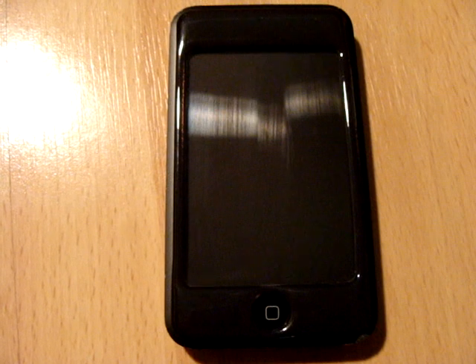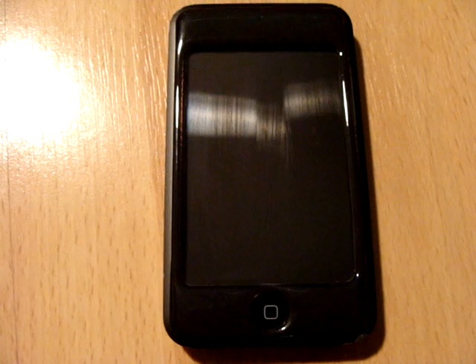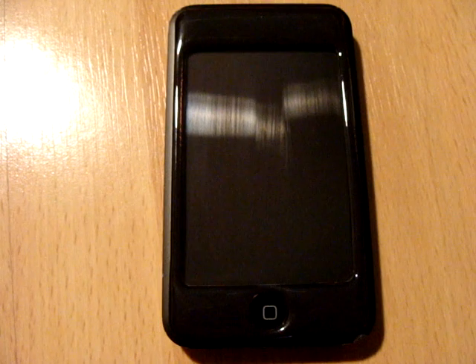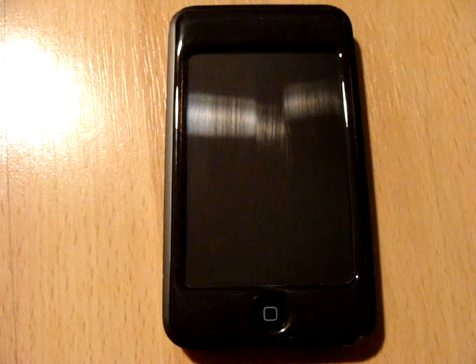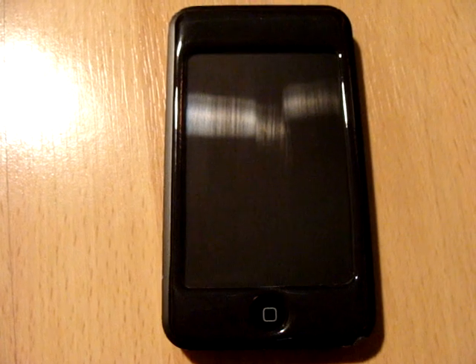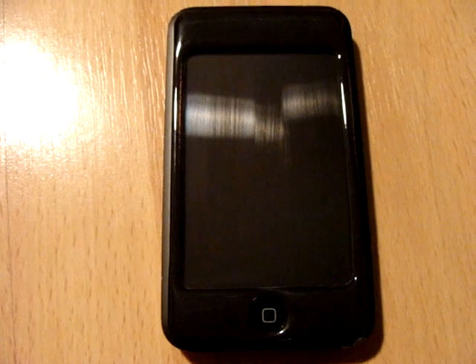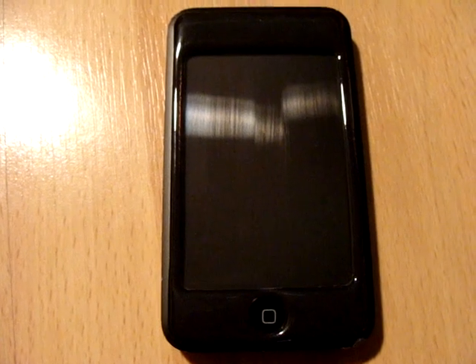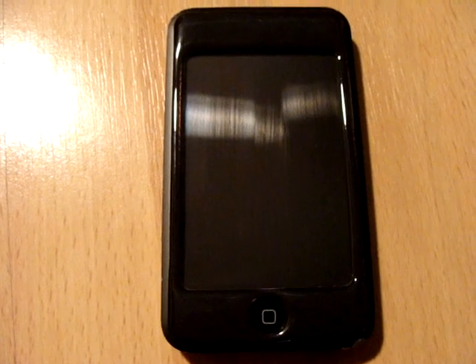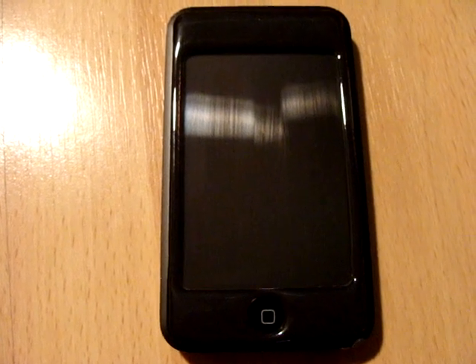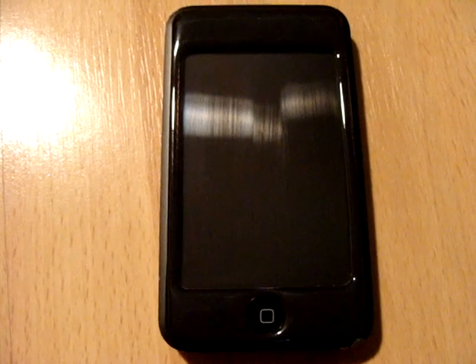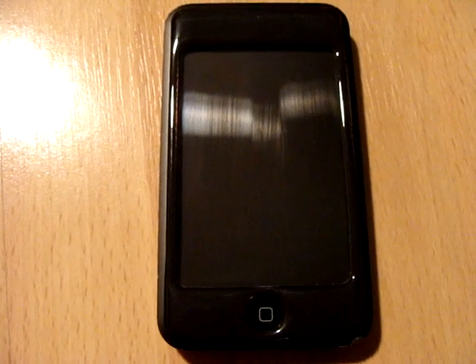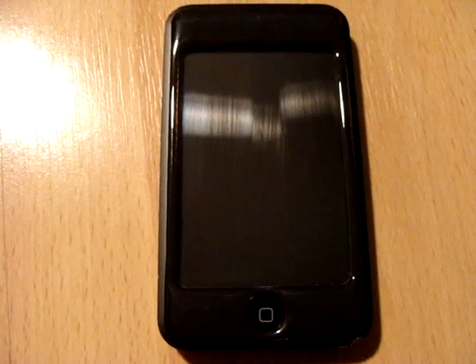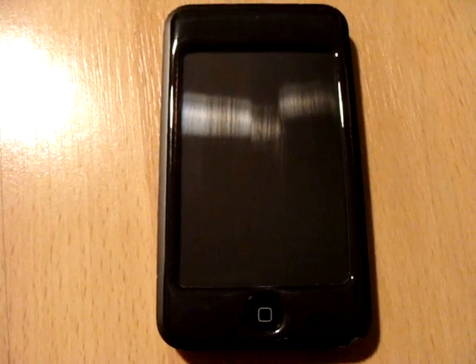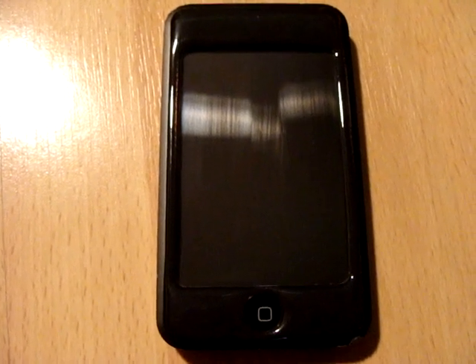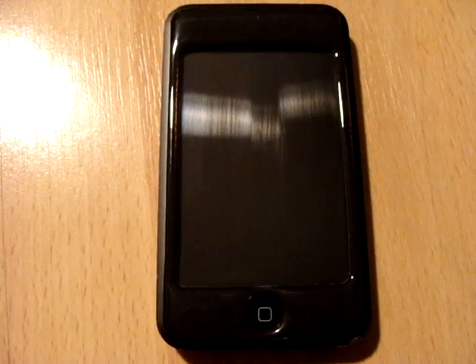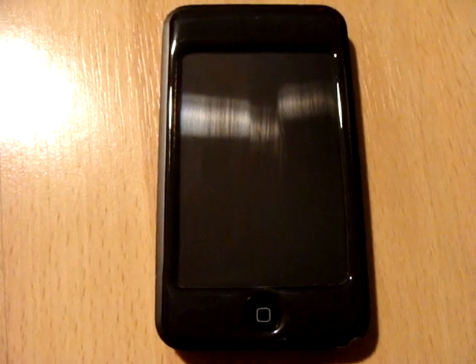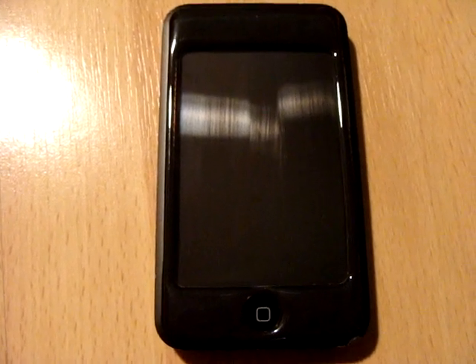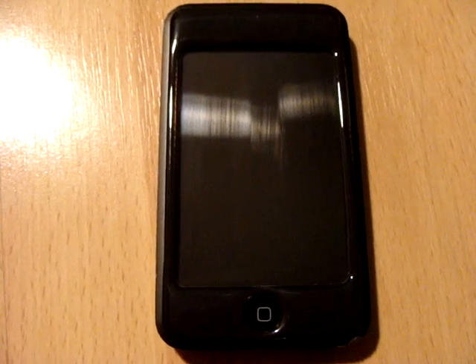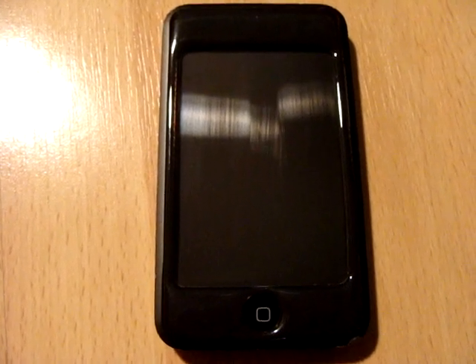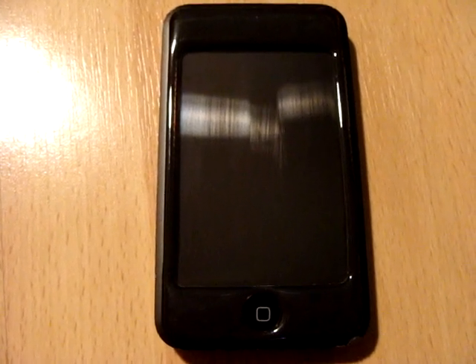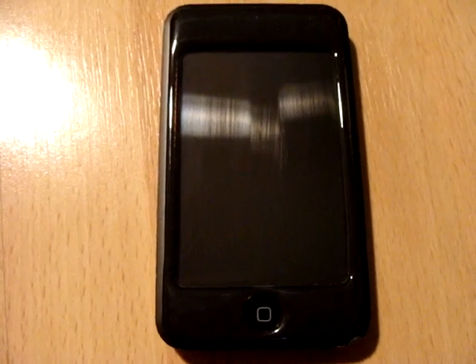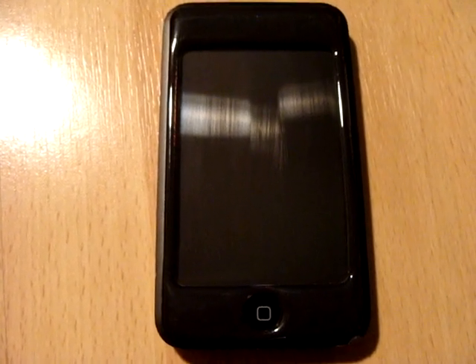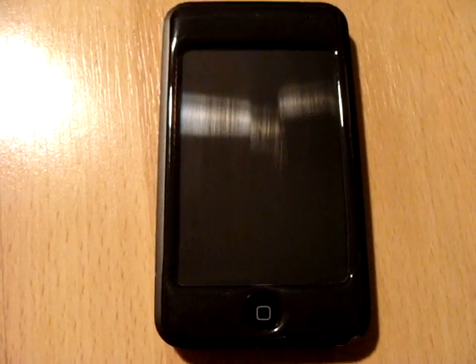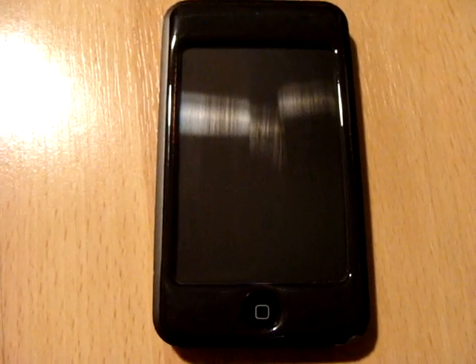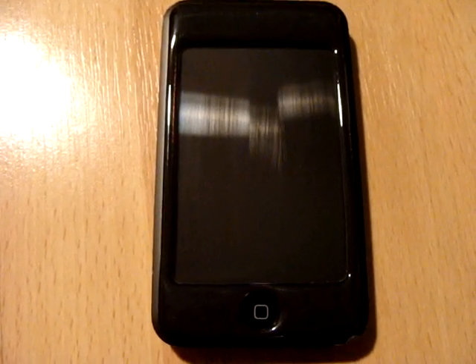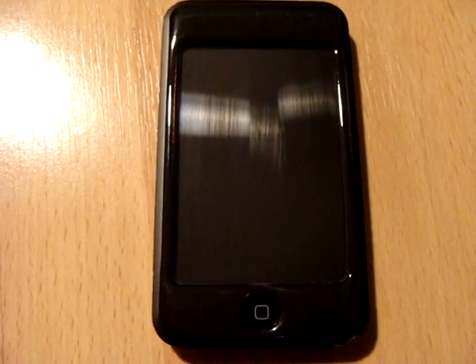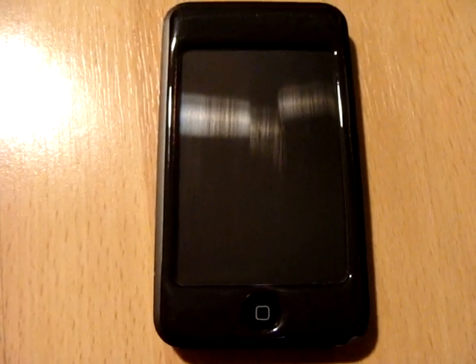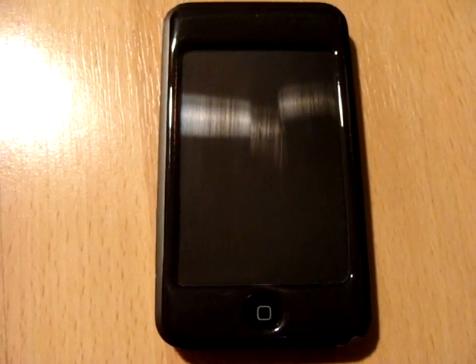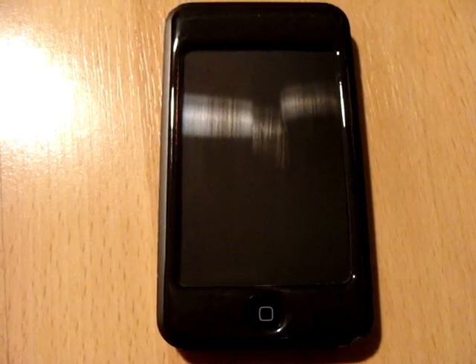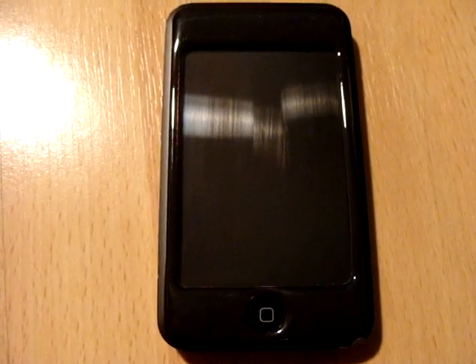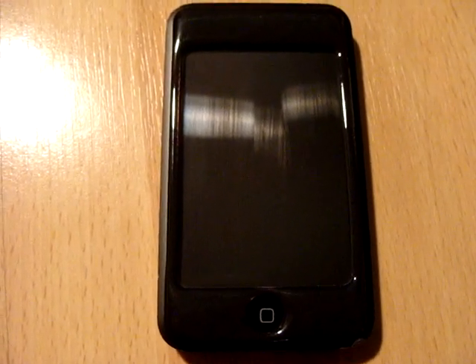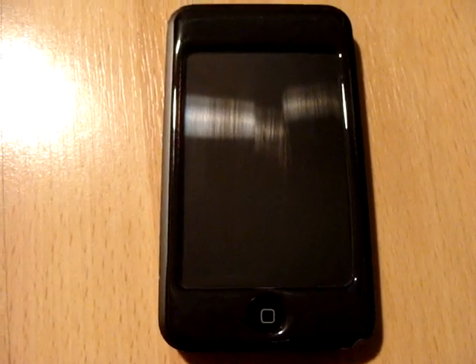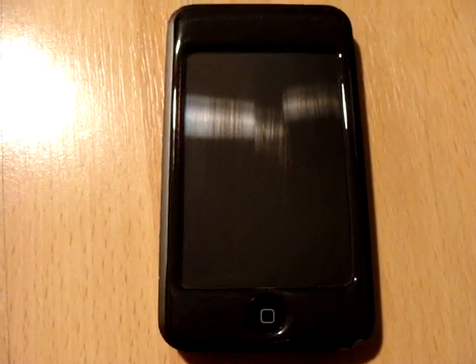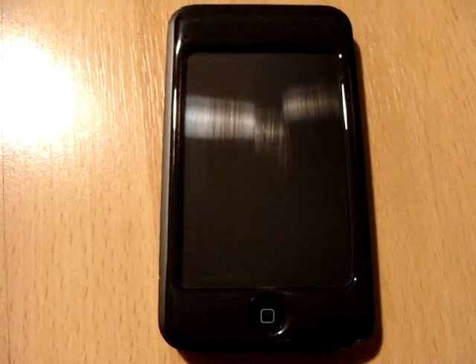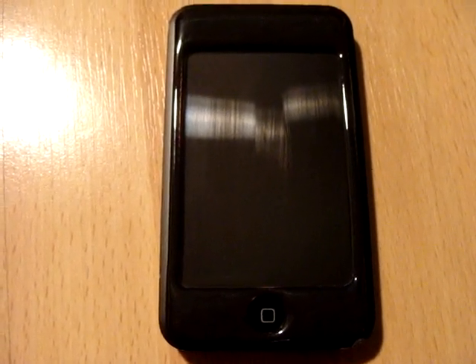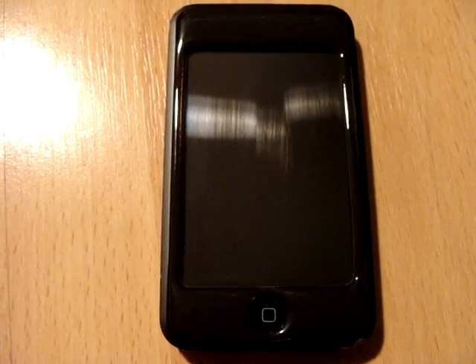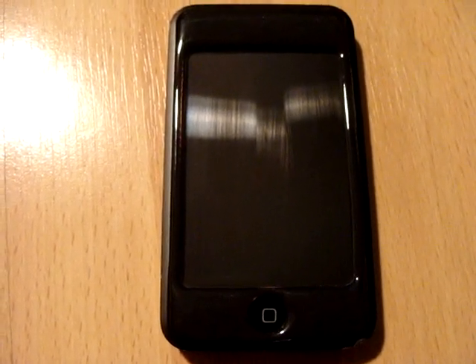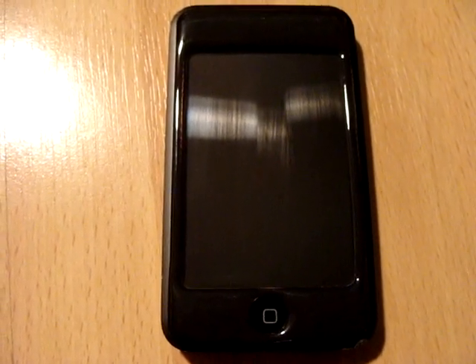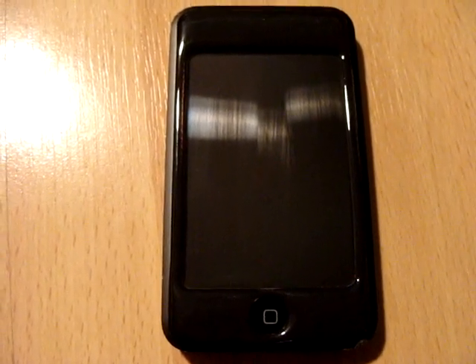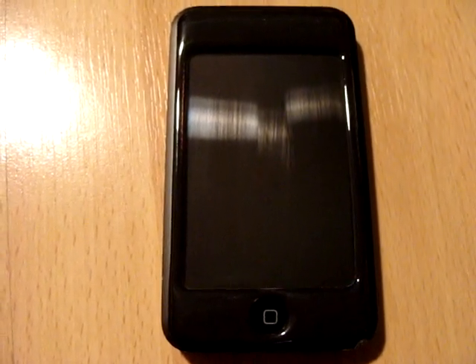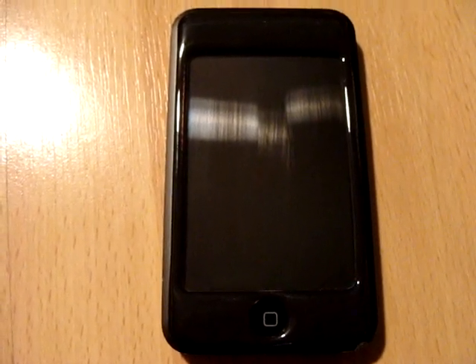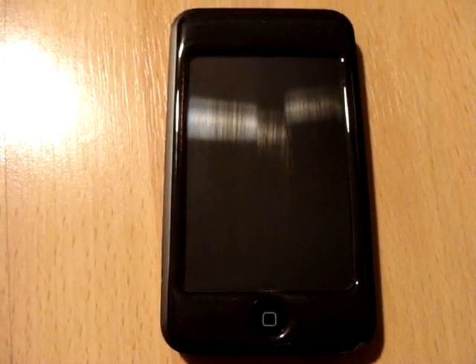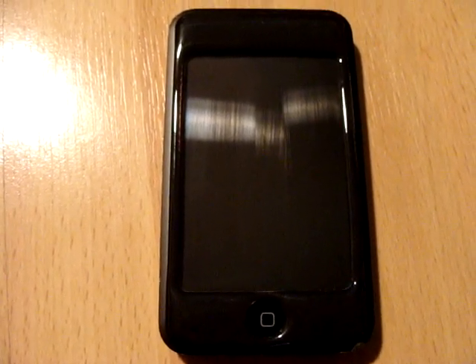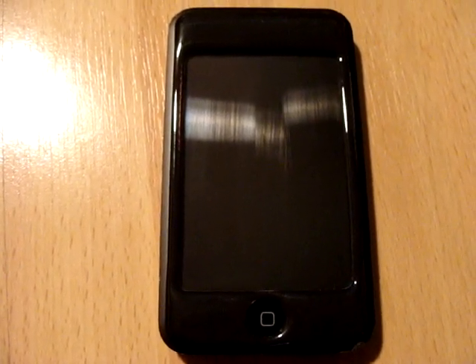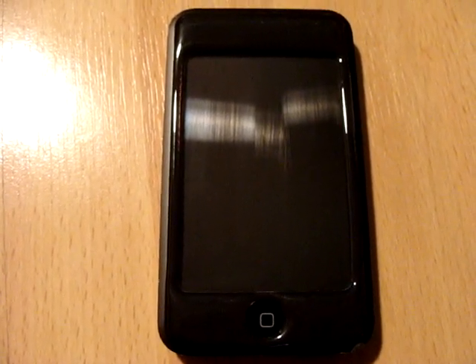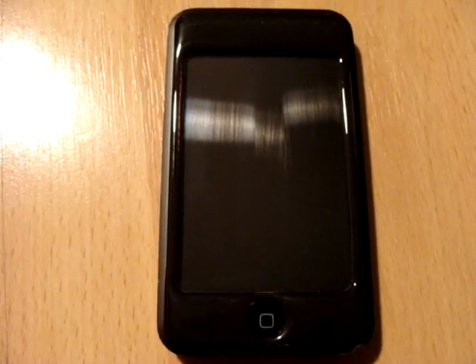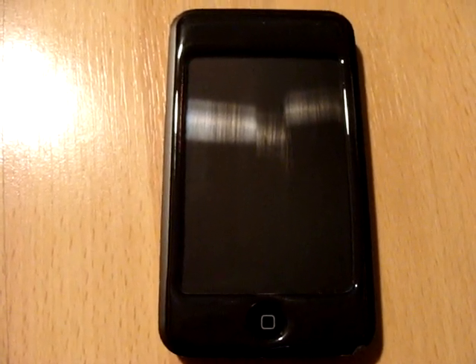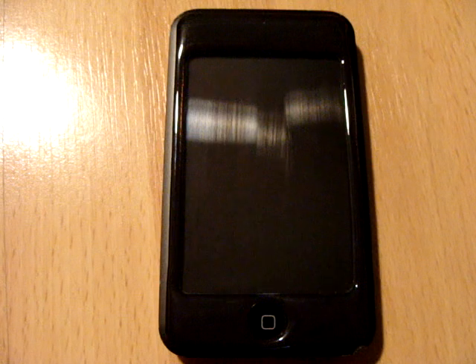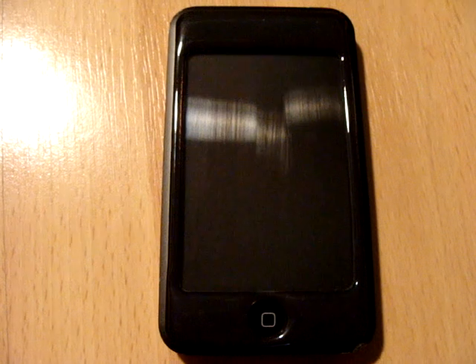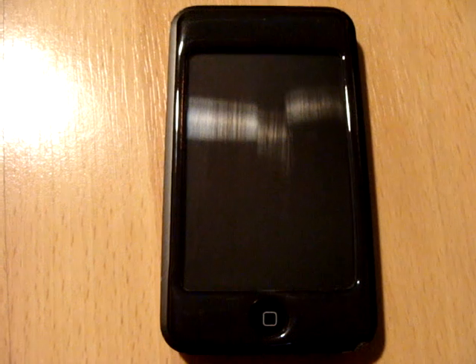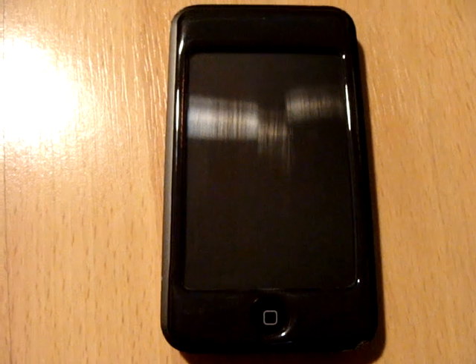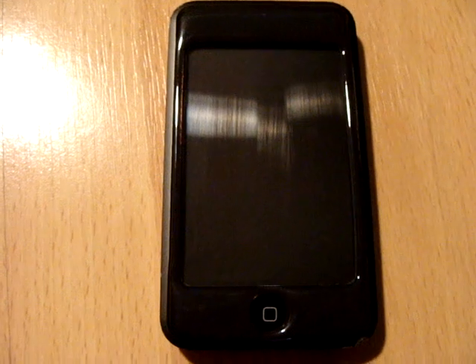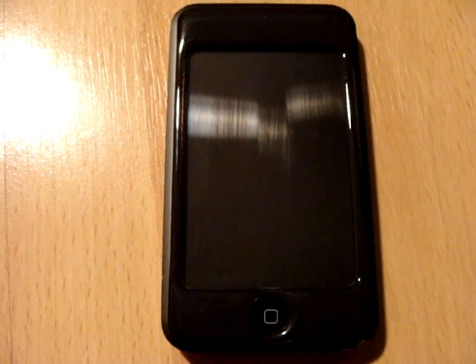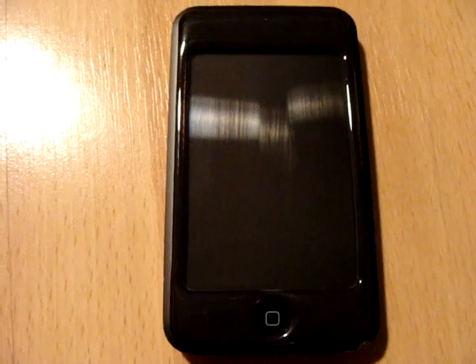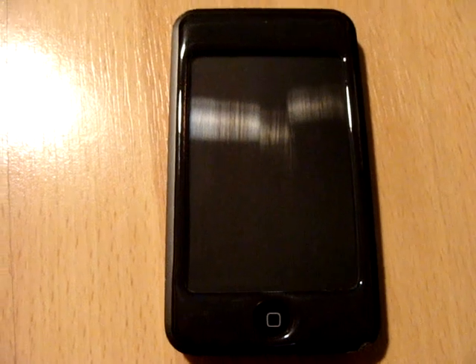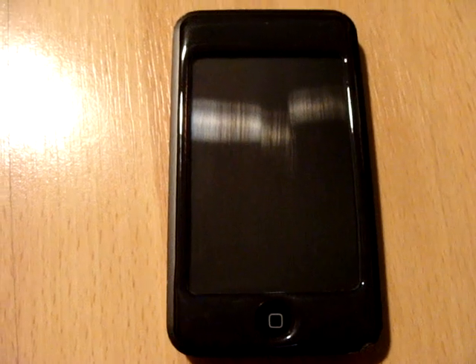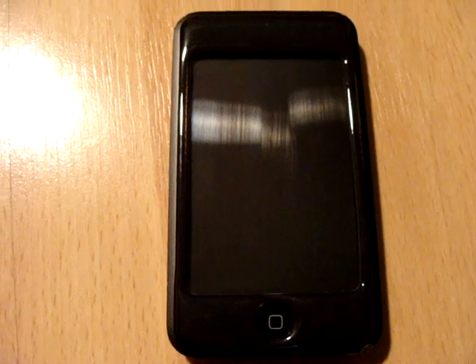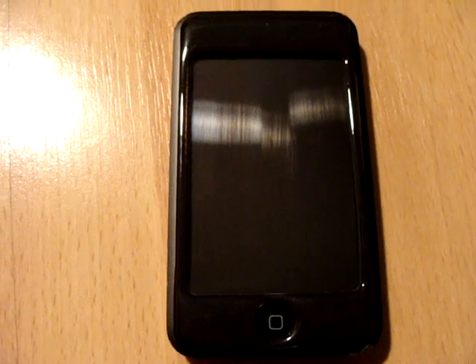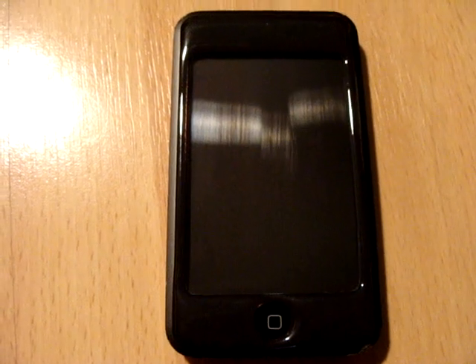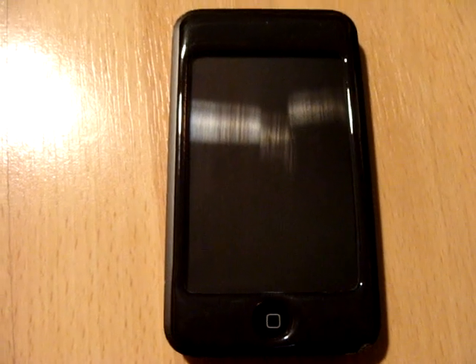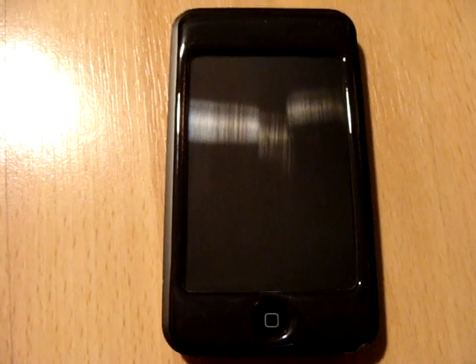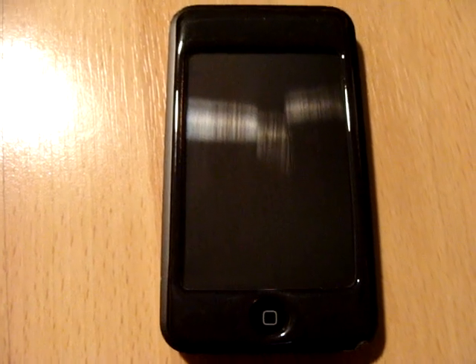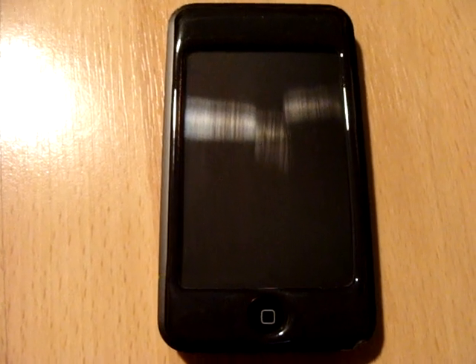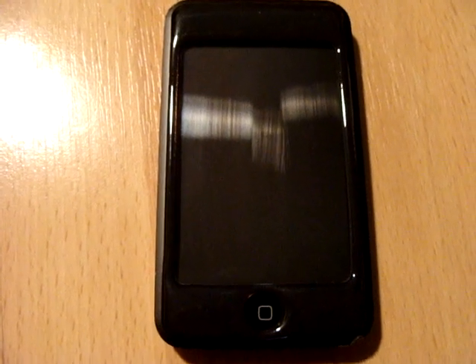Hey D7, this is iHacks and this is my late video on pimped out iPod themes.